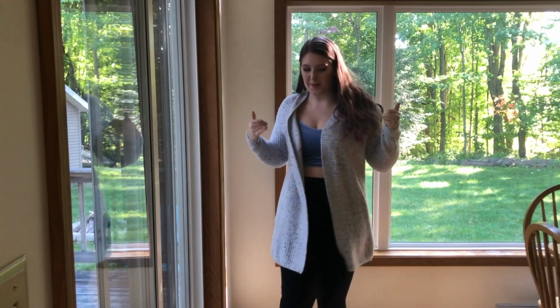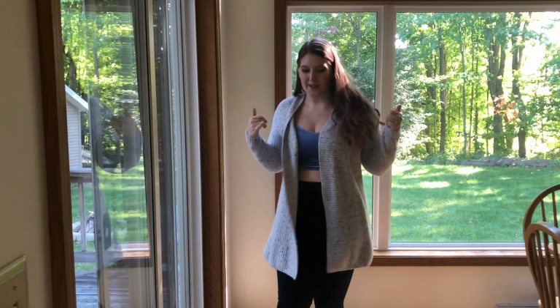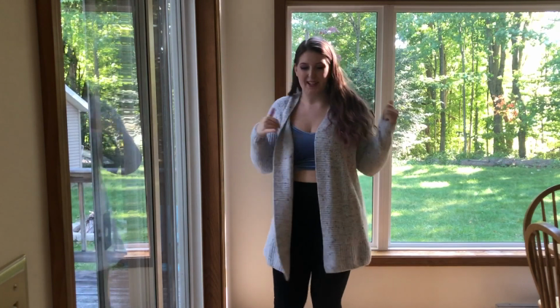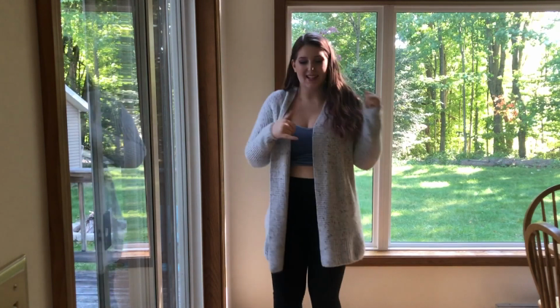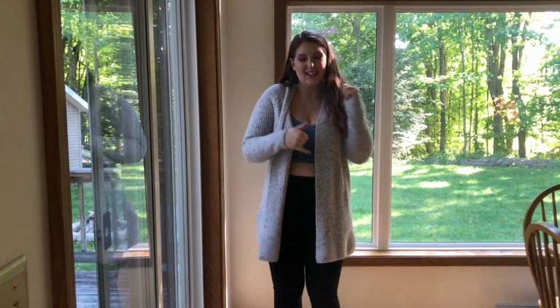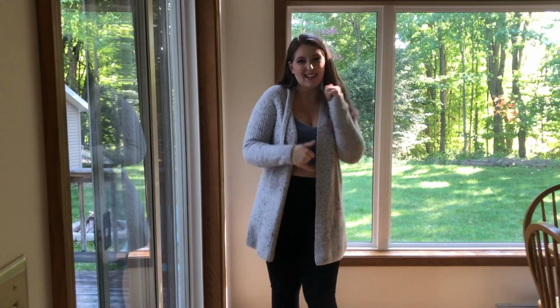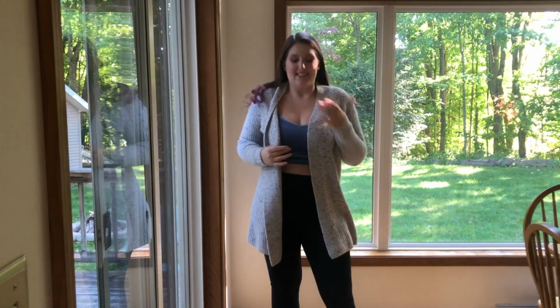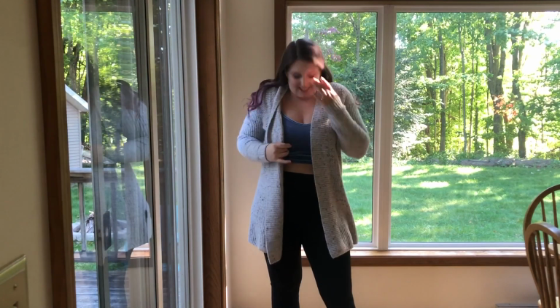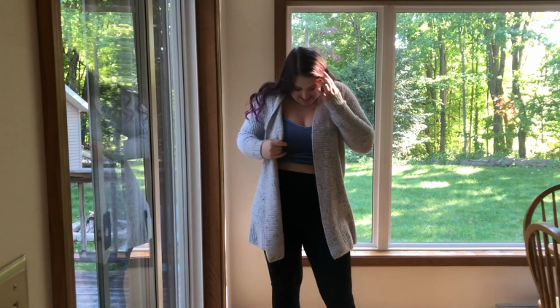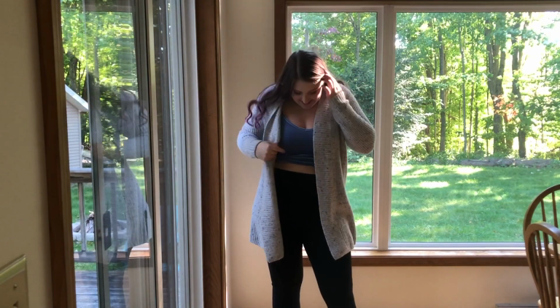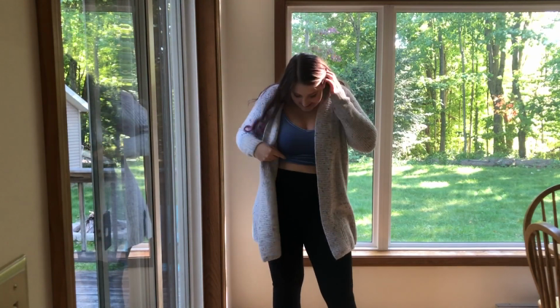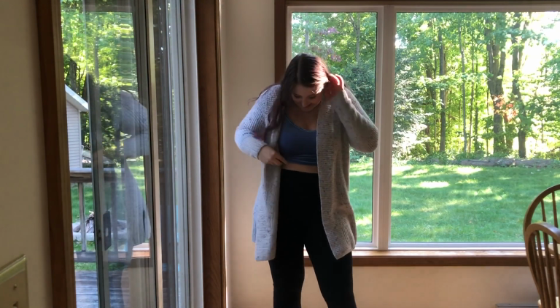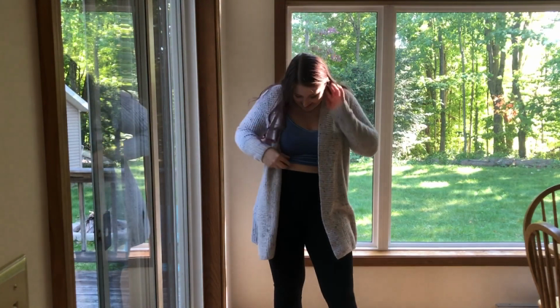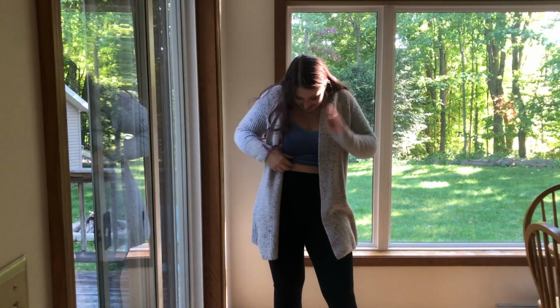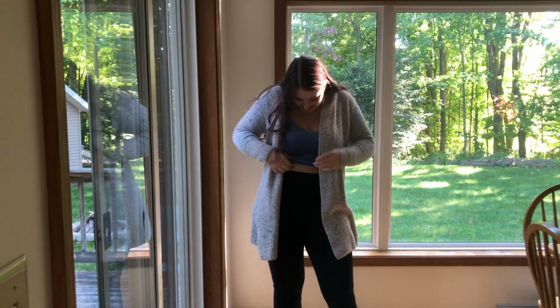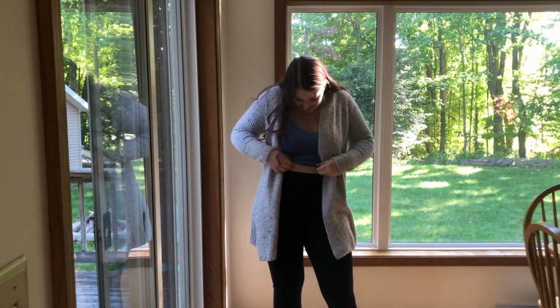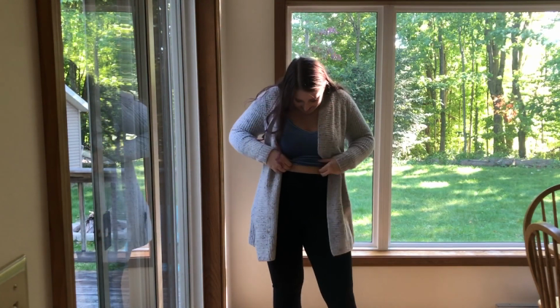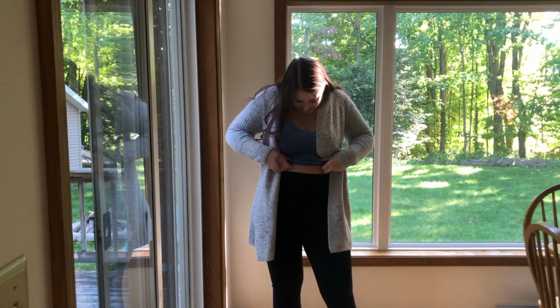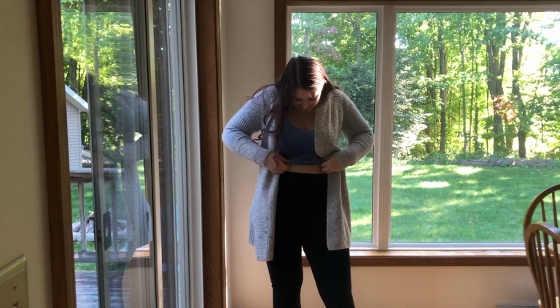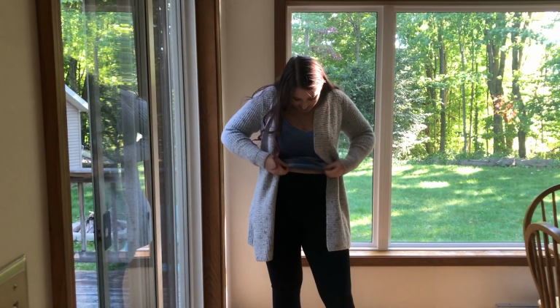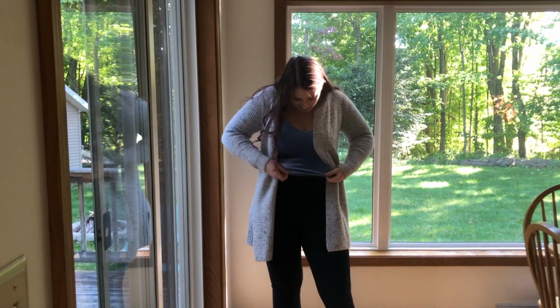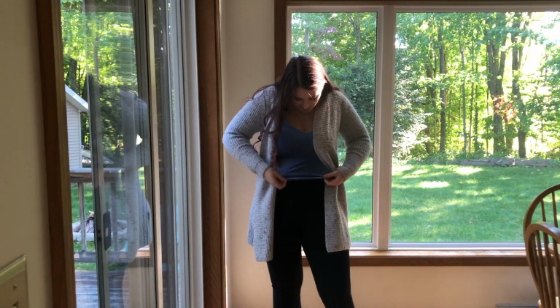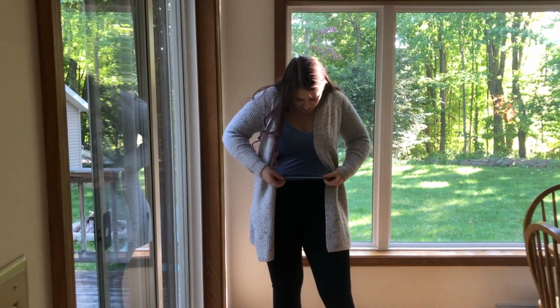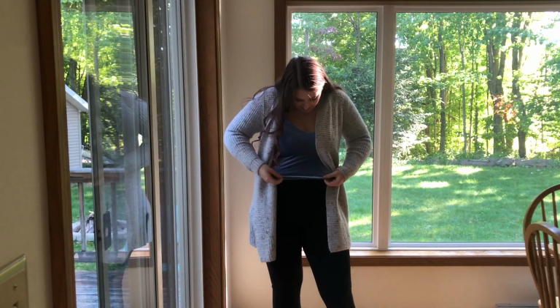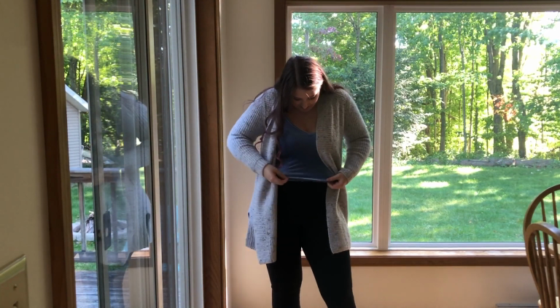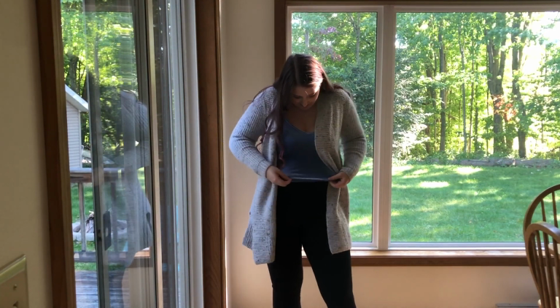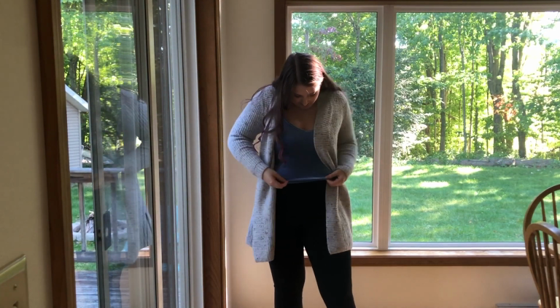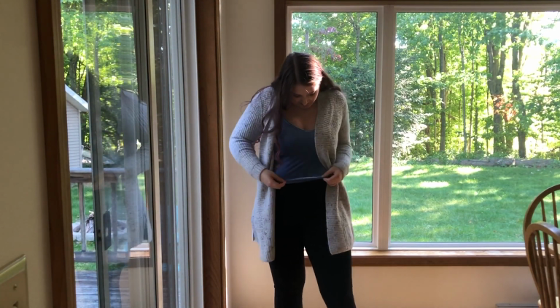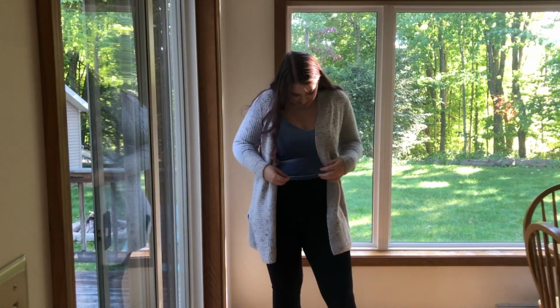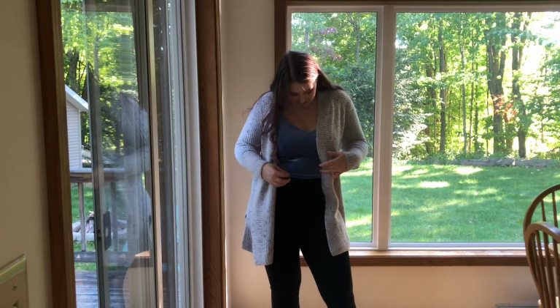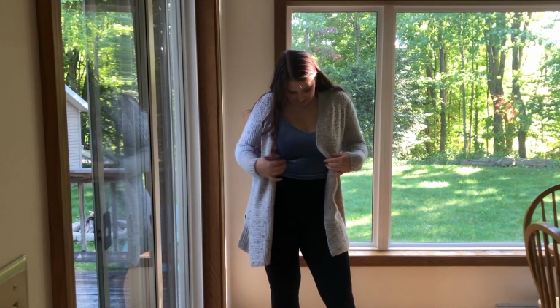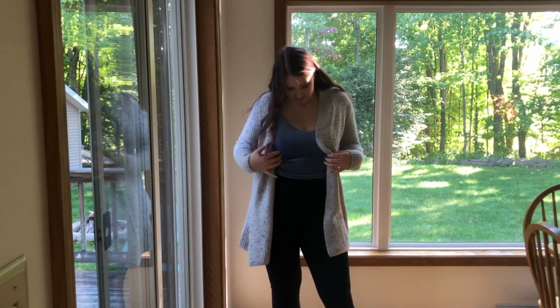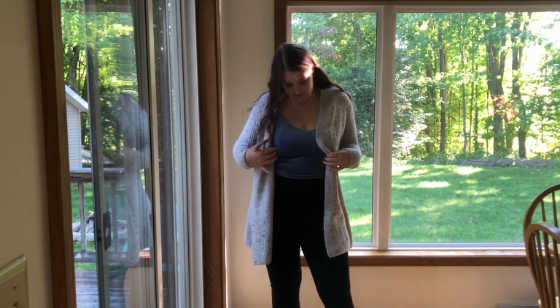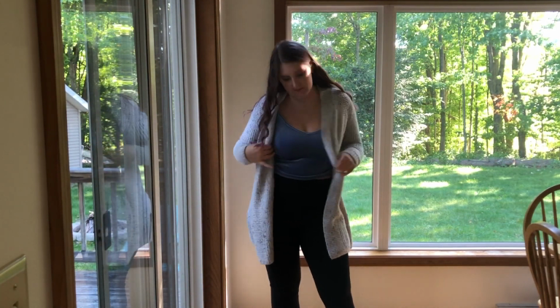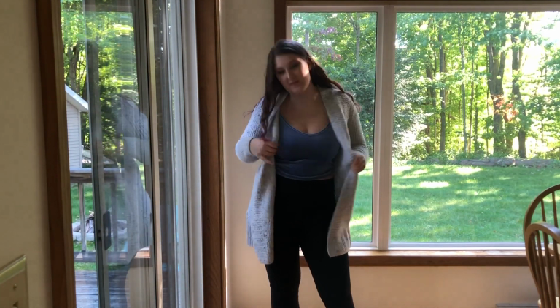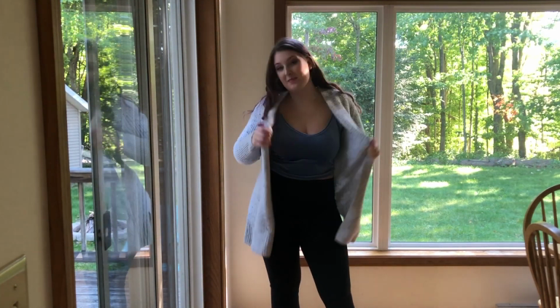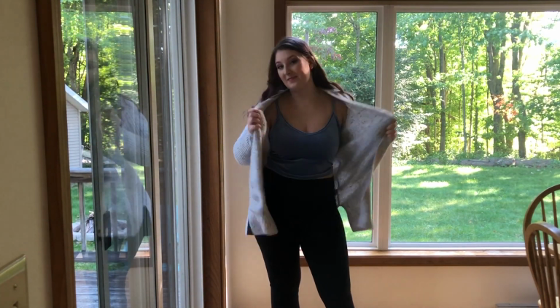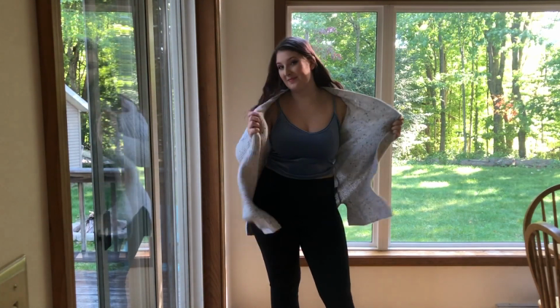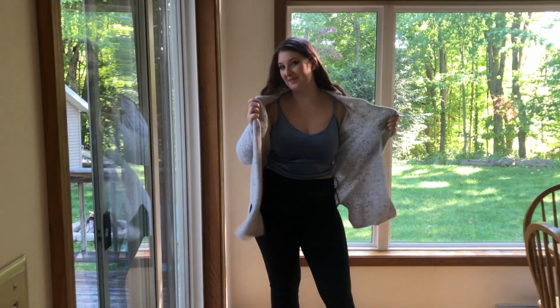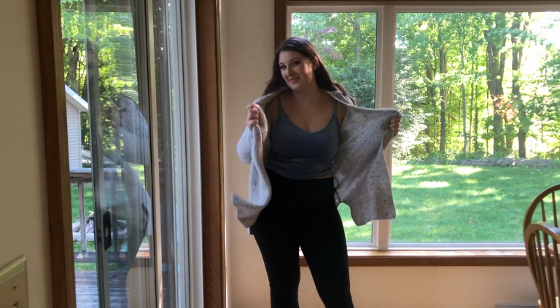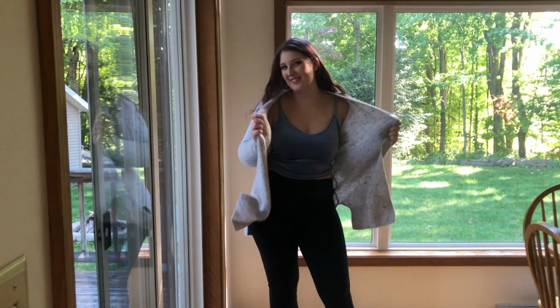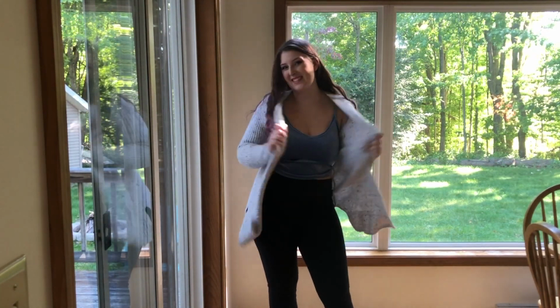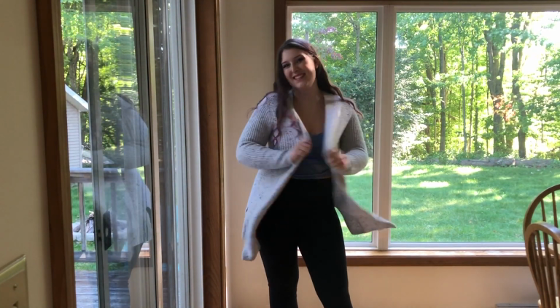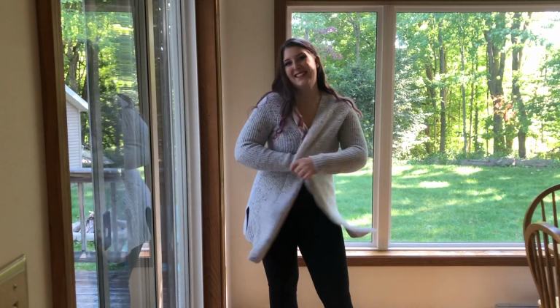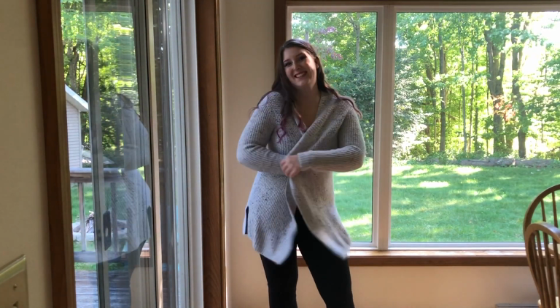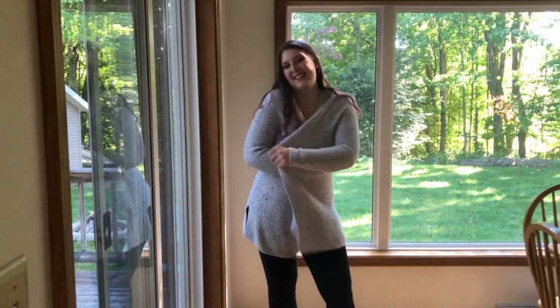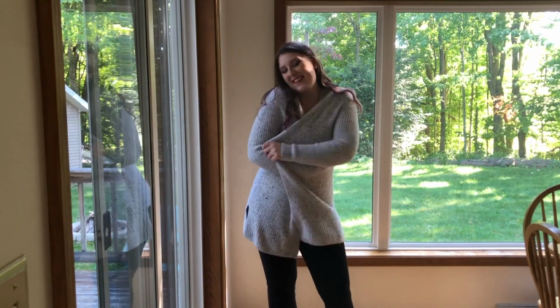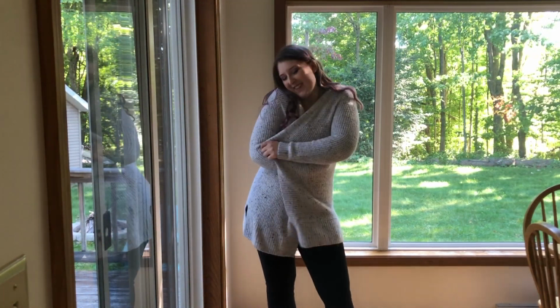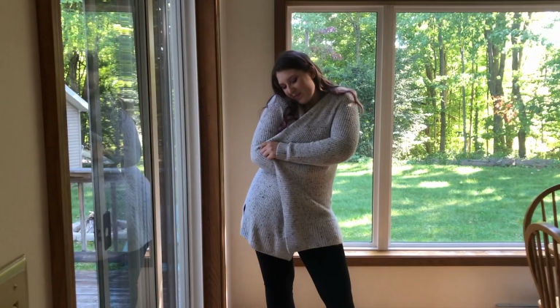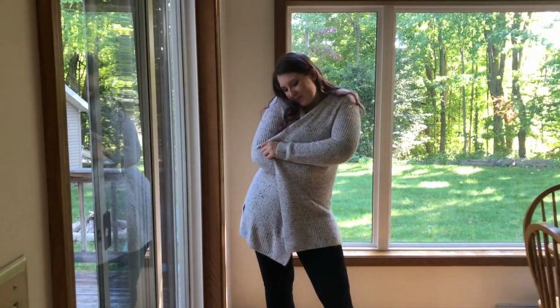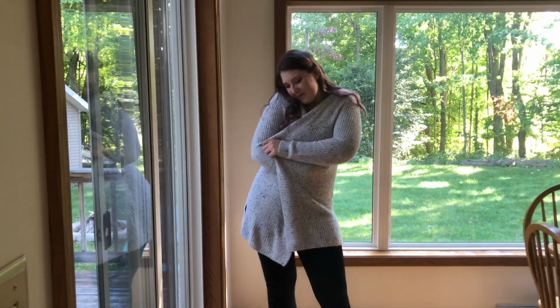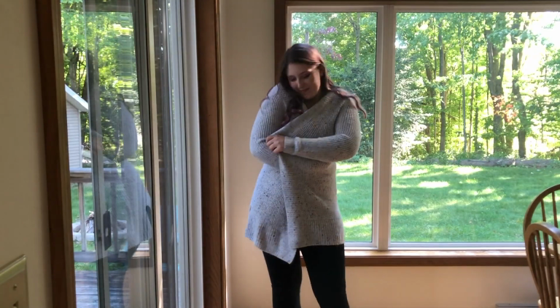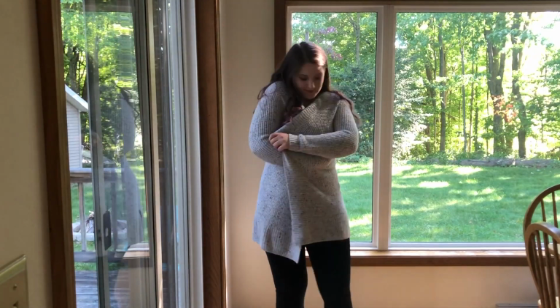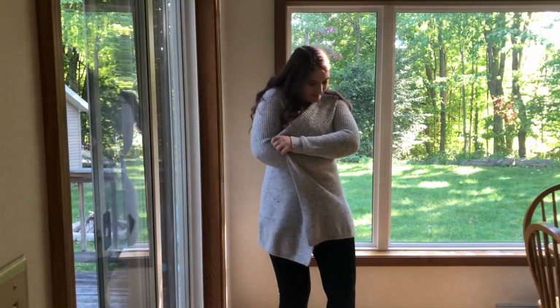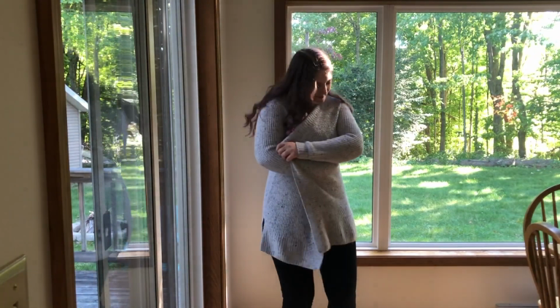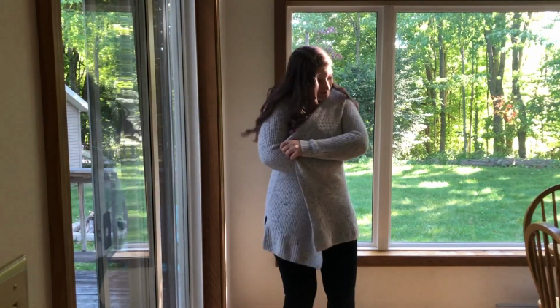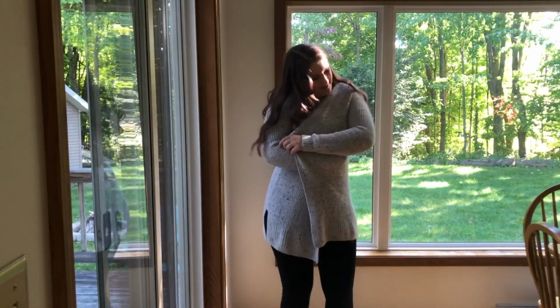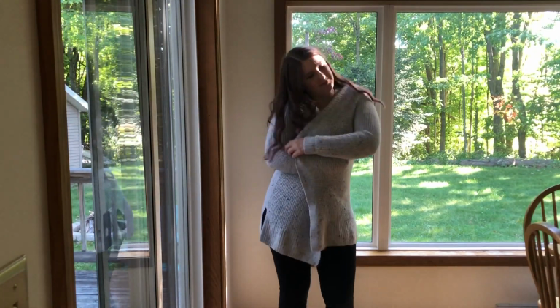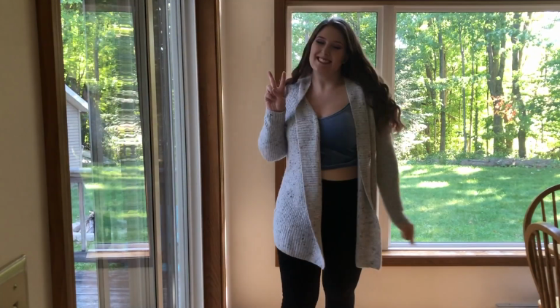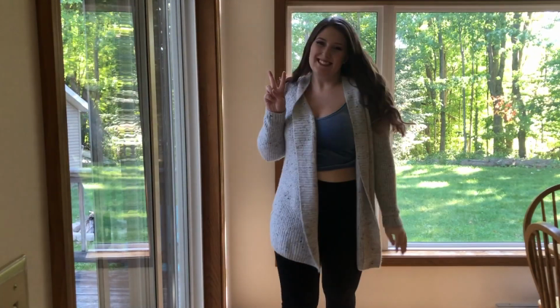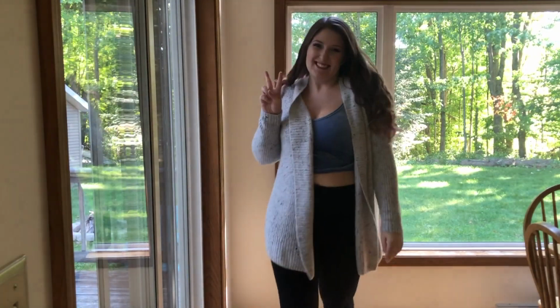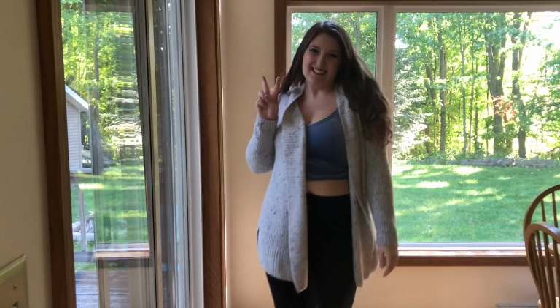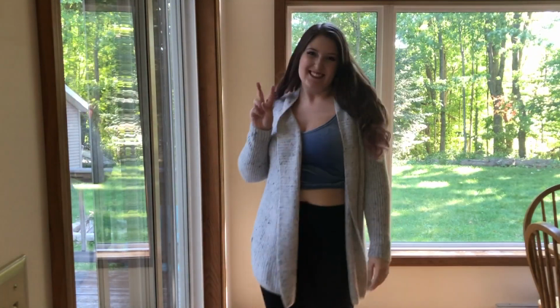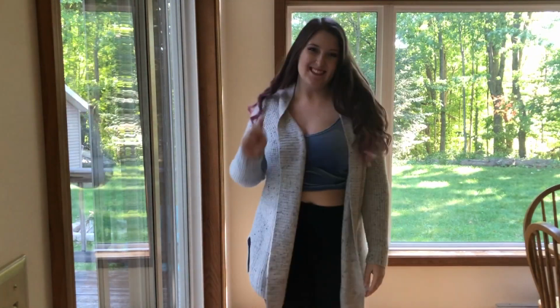It's super comfy, it's super casual, but you can also dress it up with a nice pair of boots.